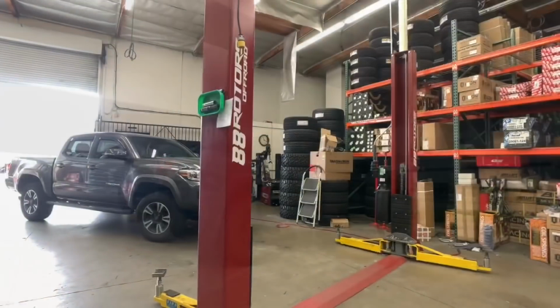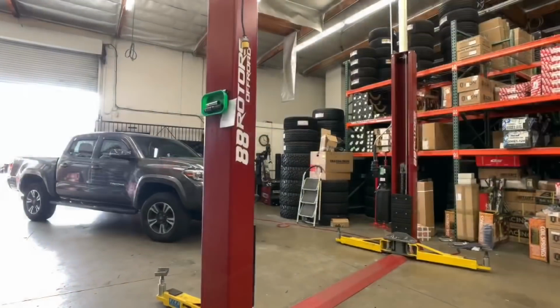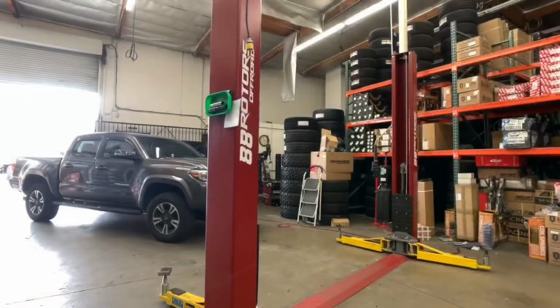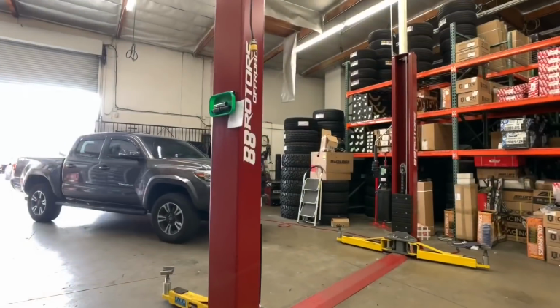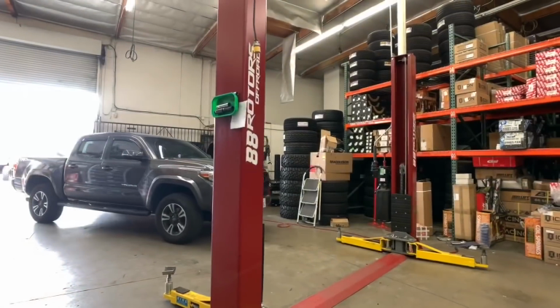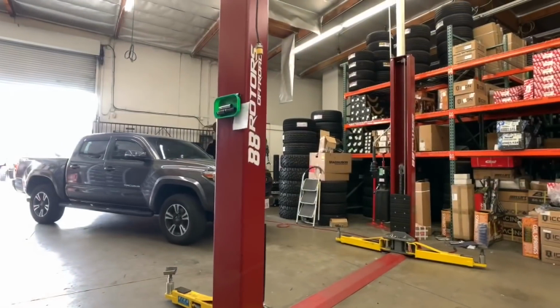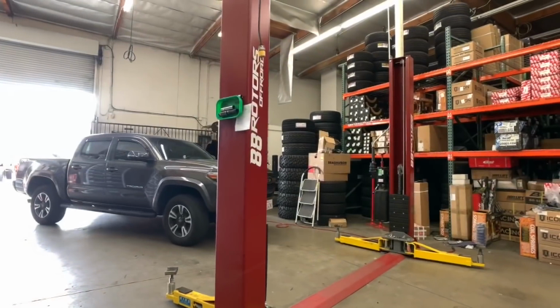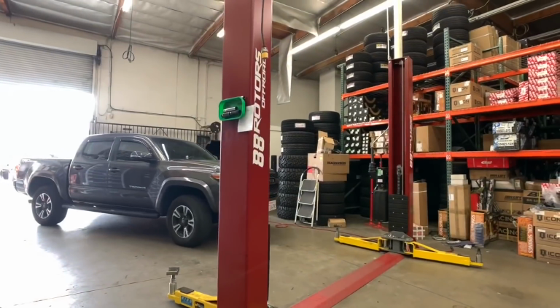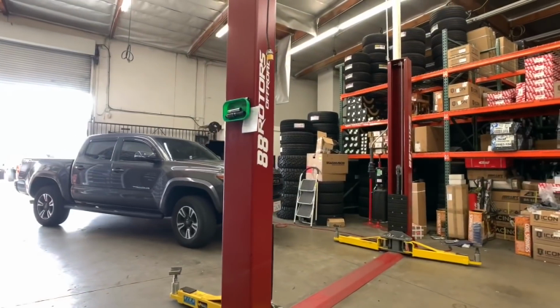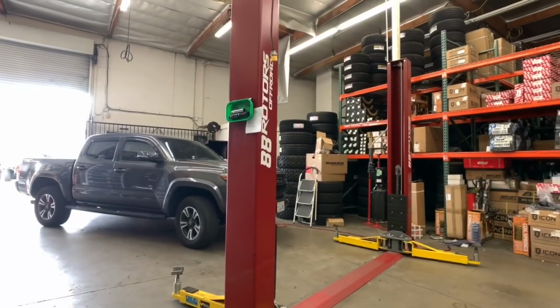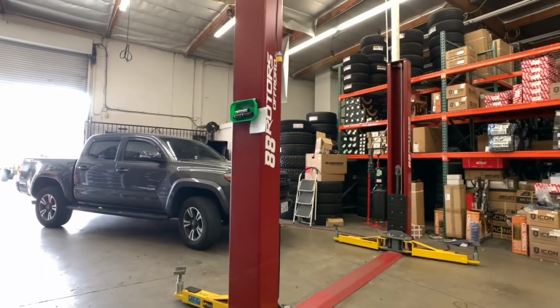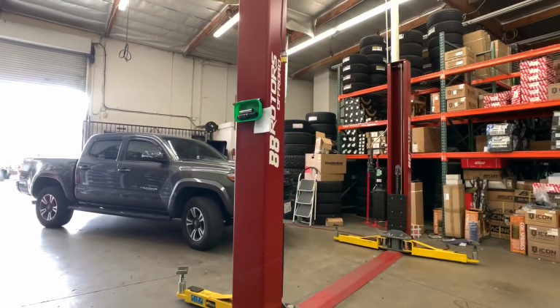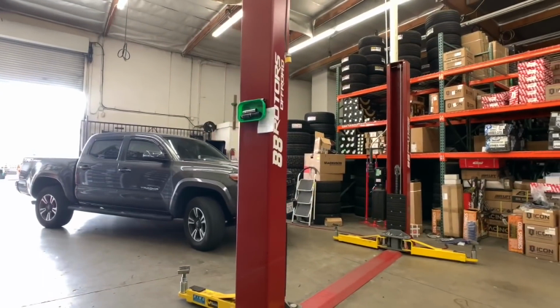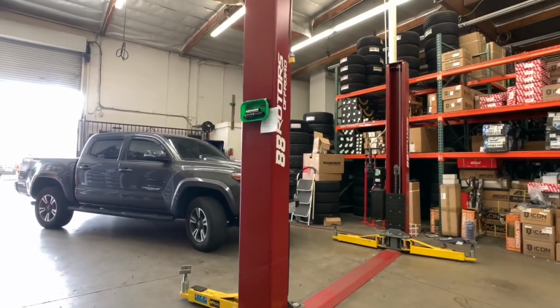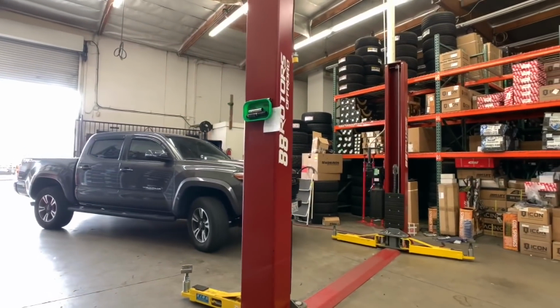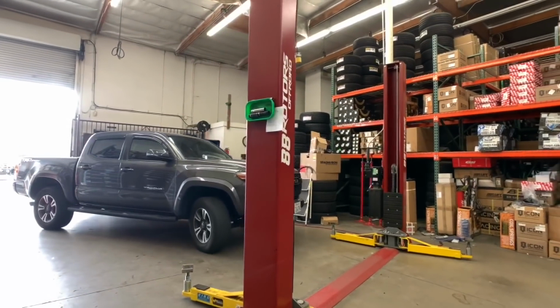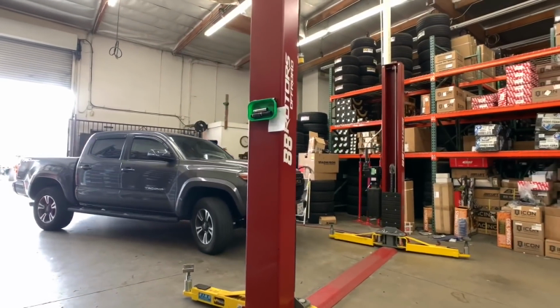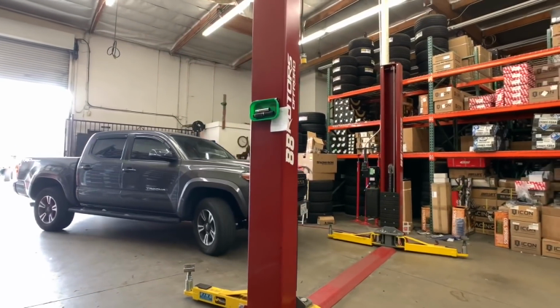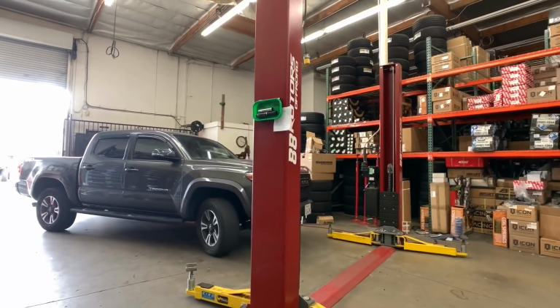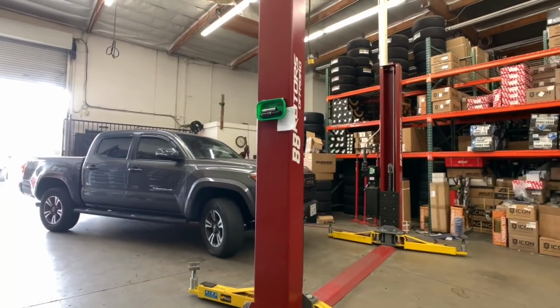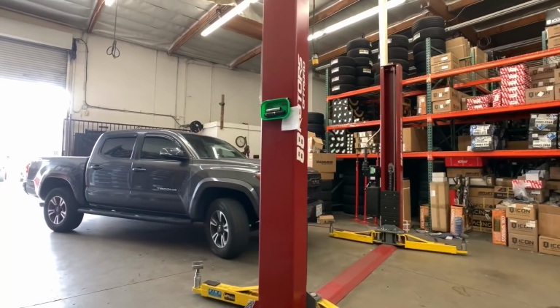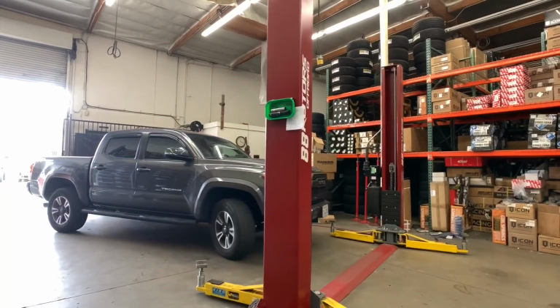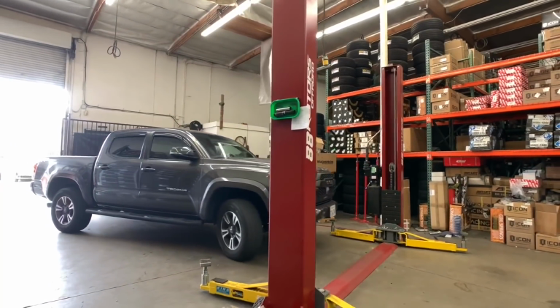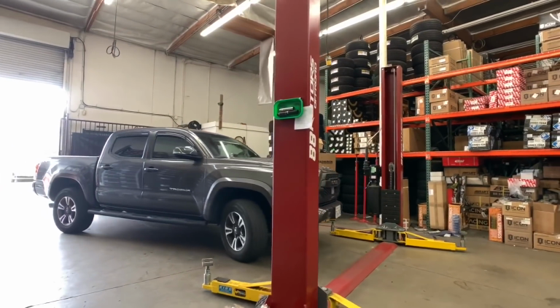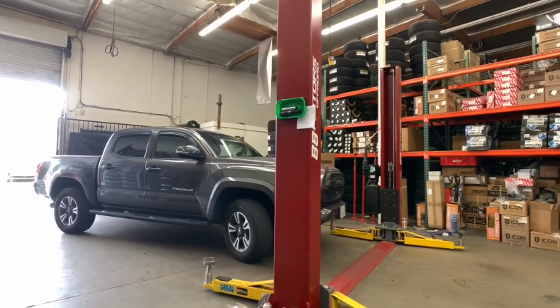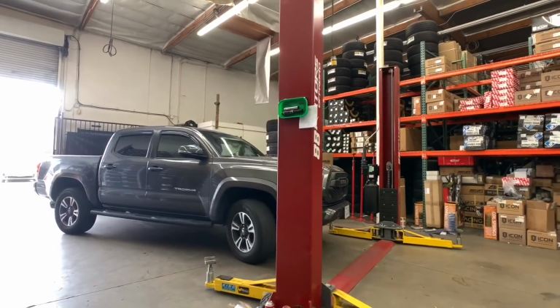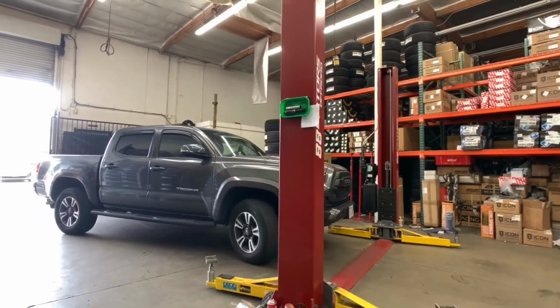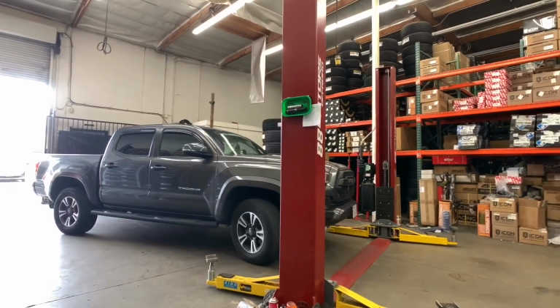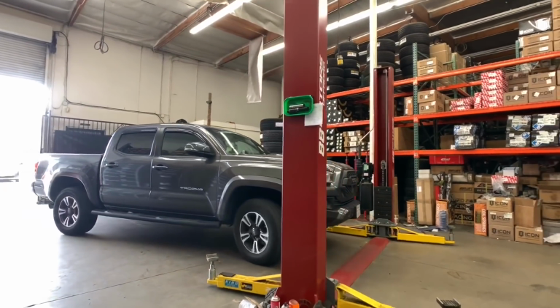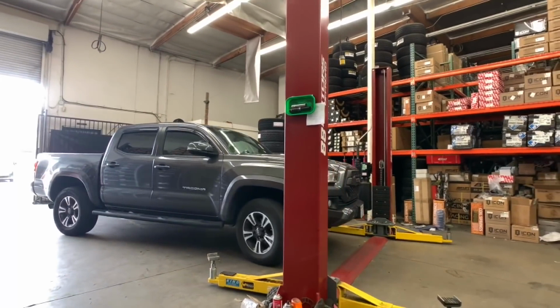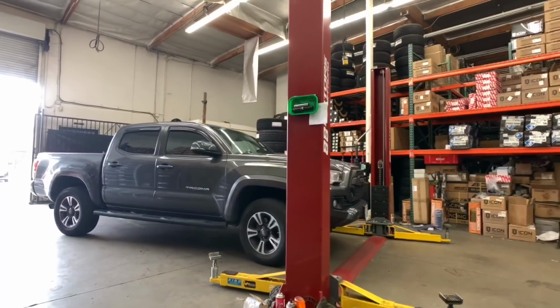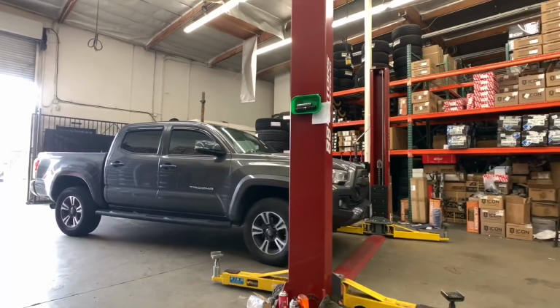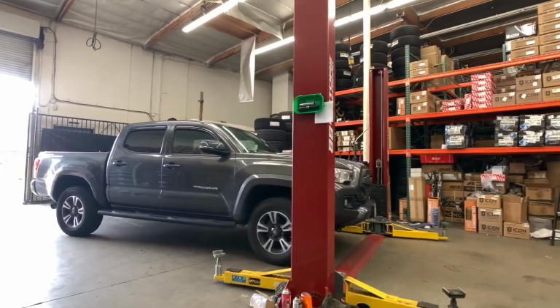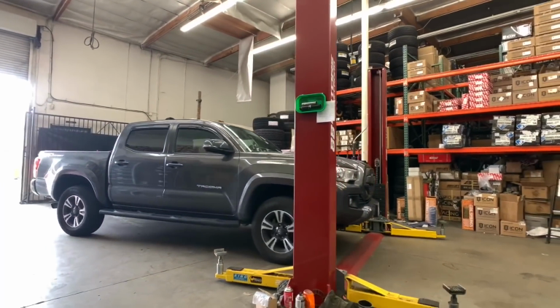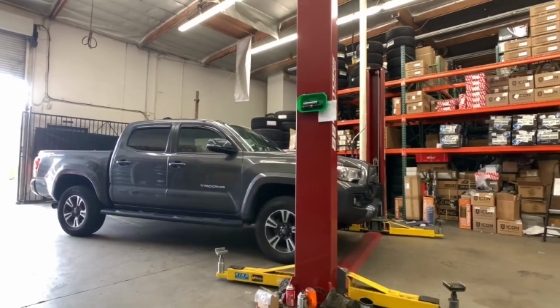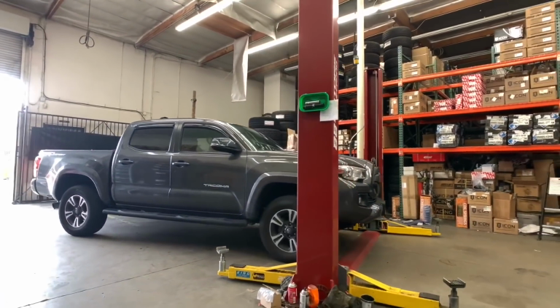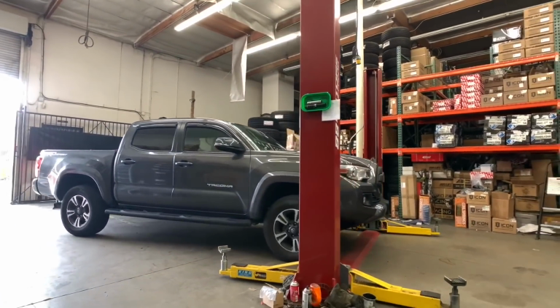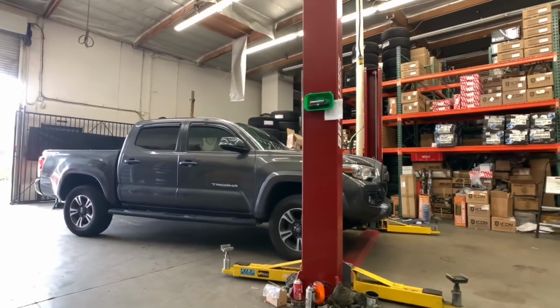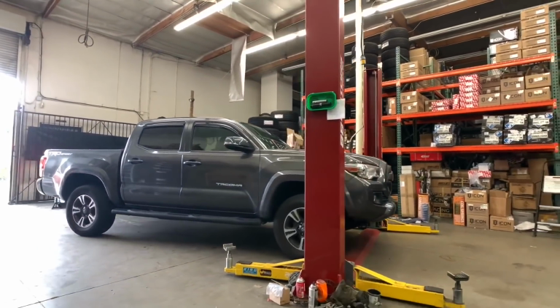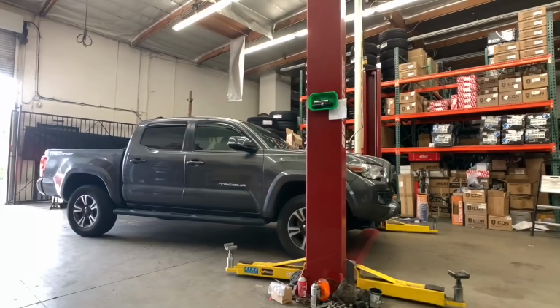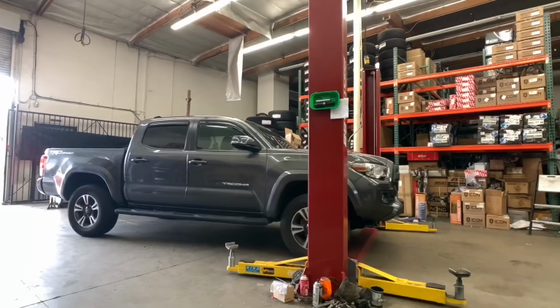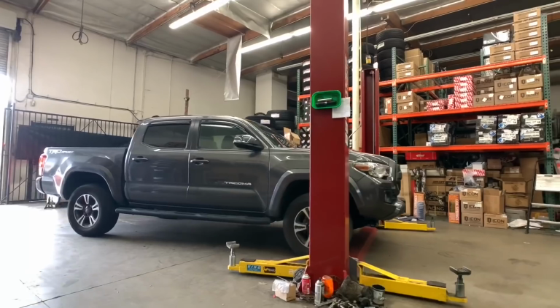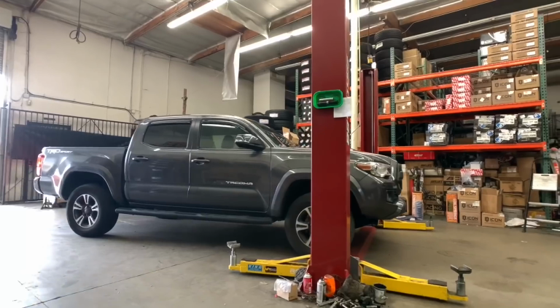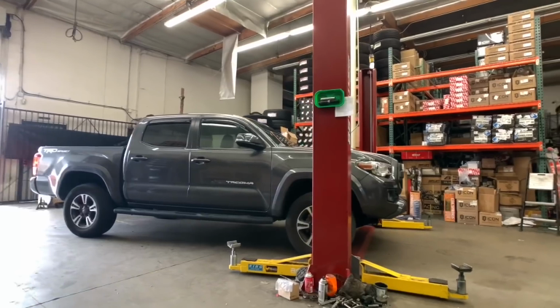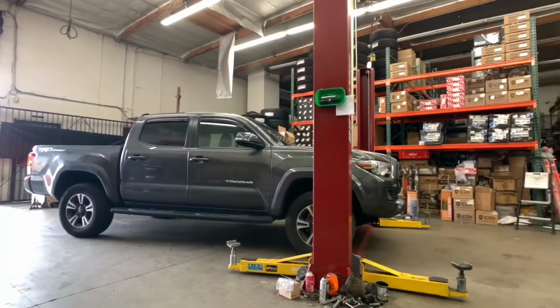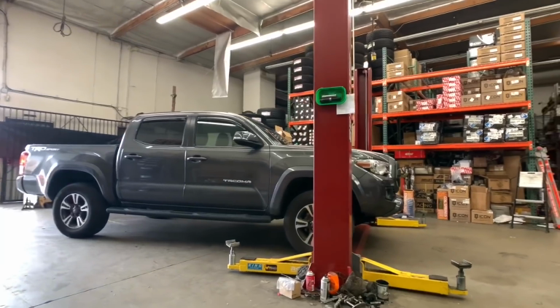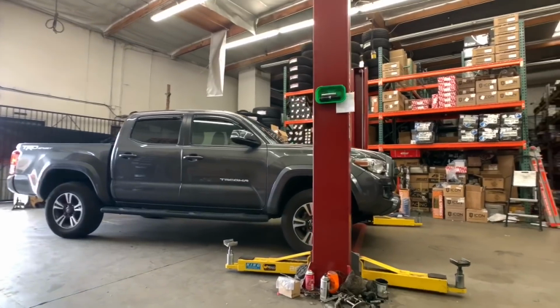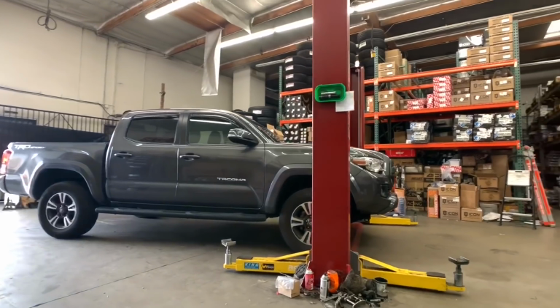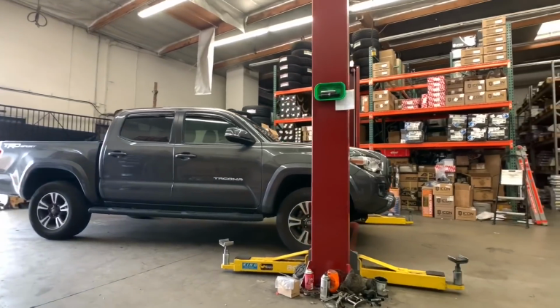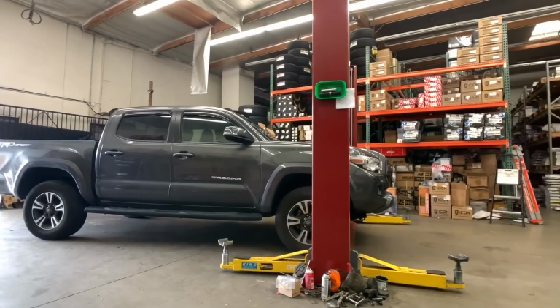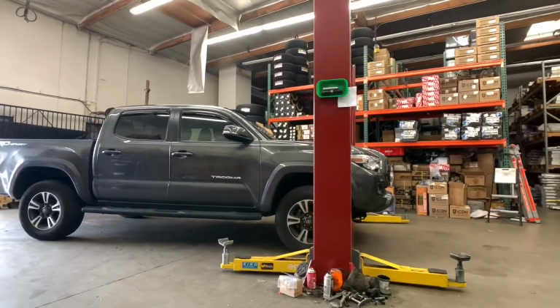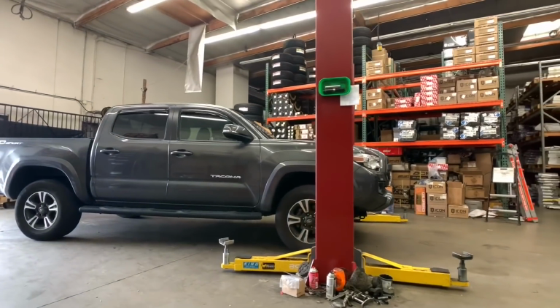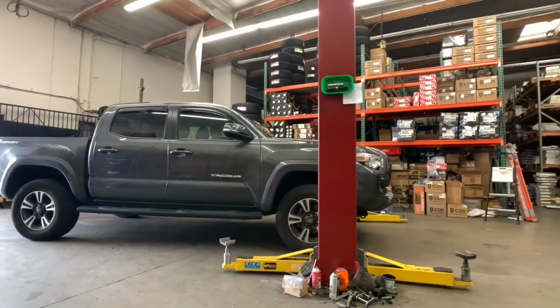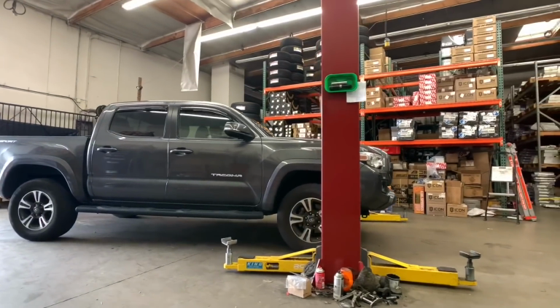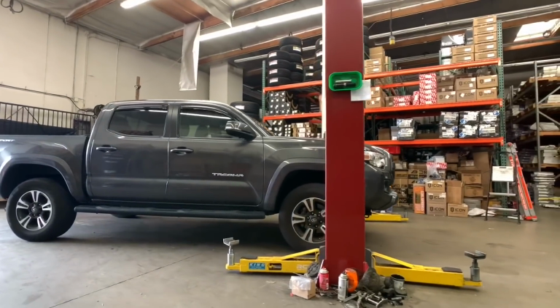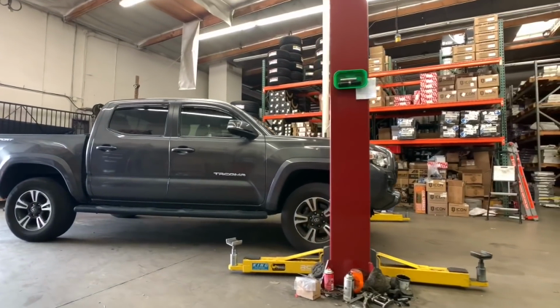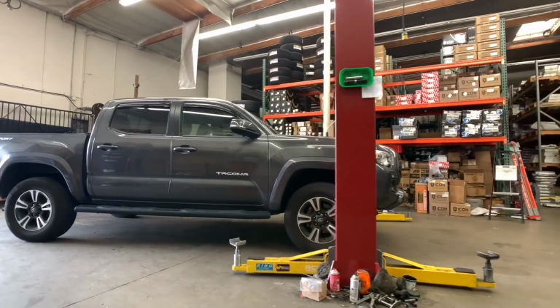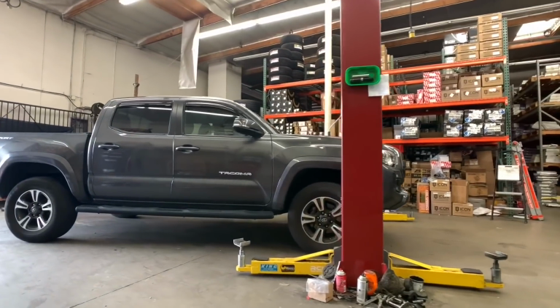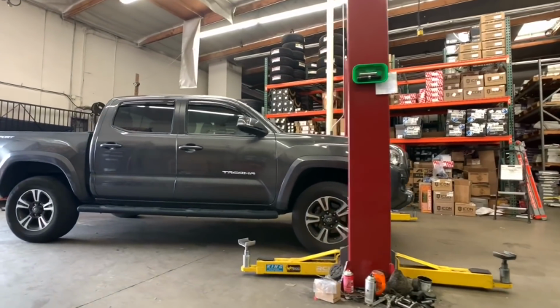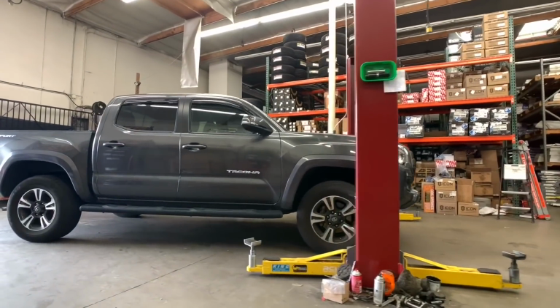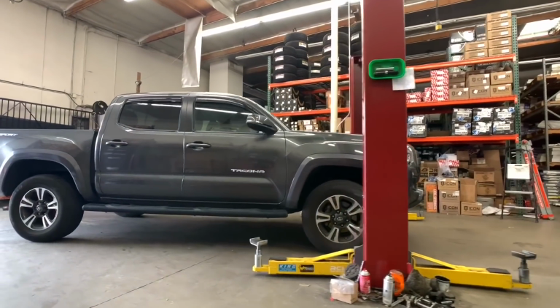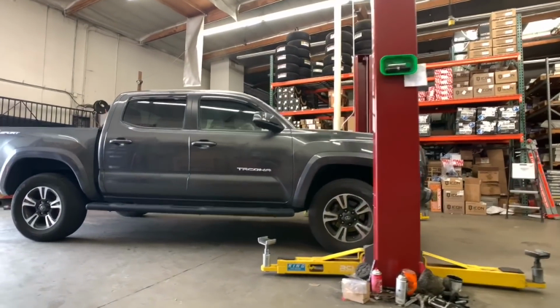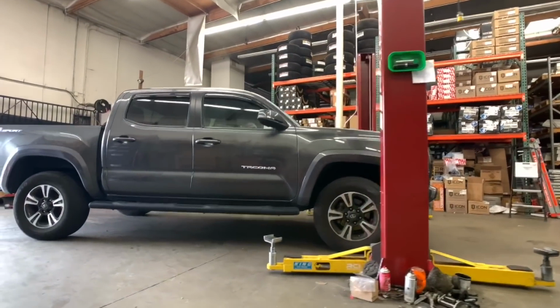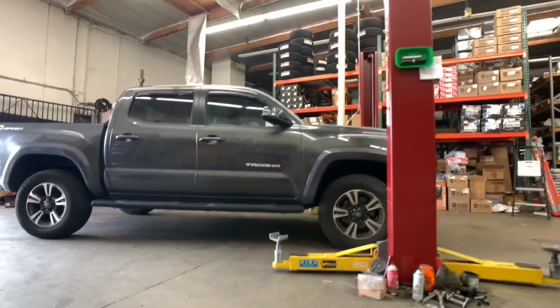One Tacoma pulls out and this Tacoma pulls in. This one's ready for another lift, wheel, and tires package.